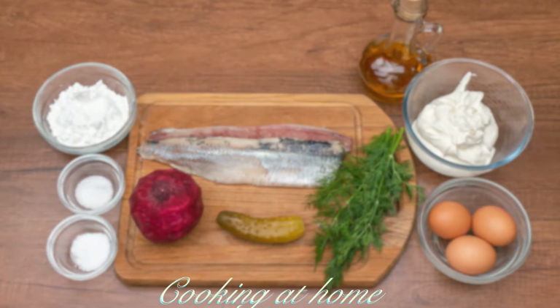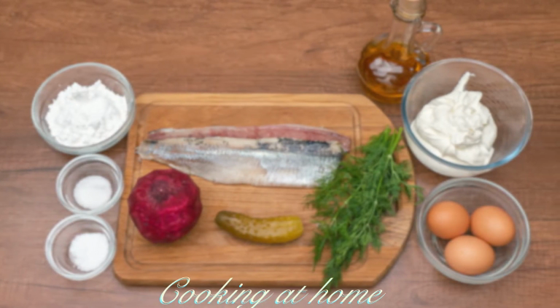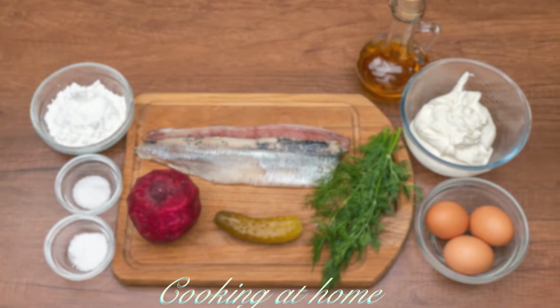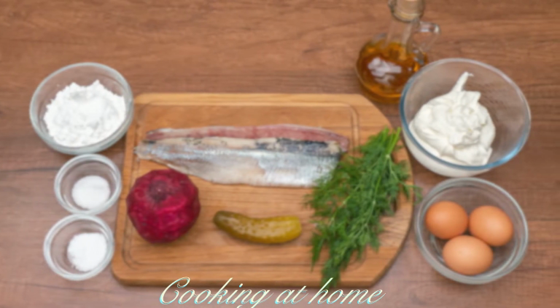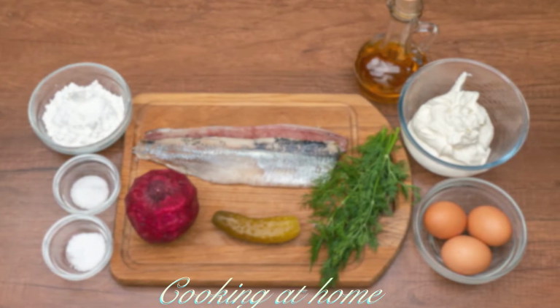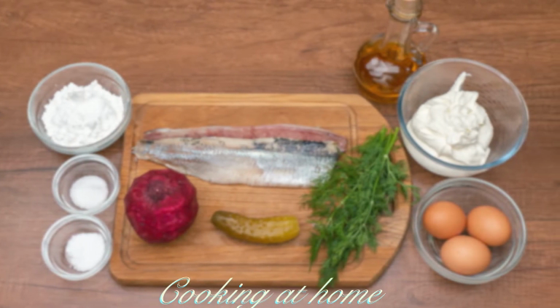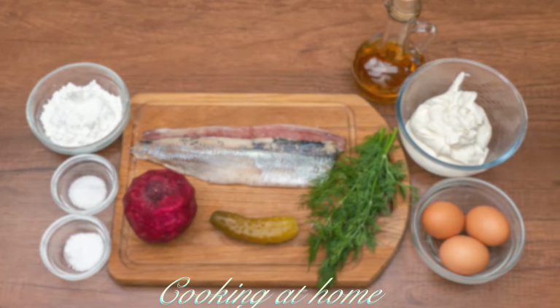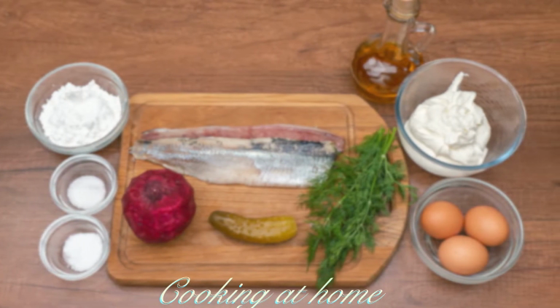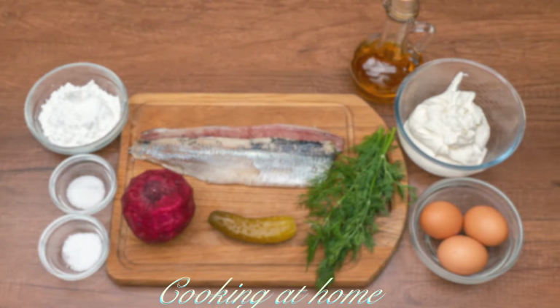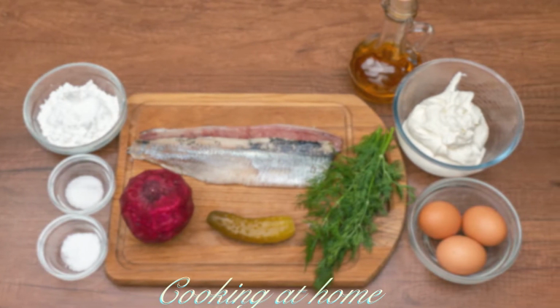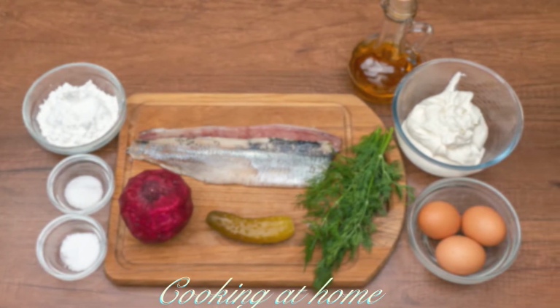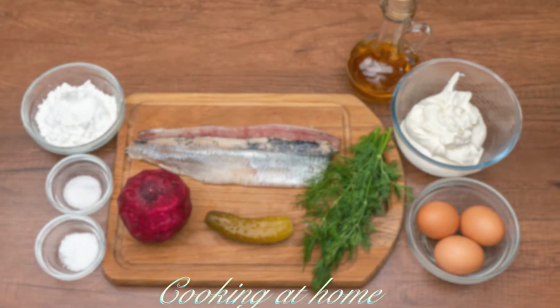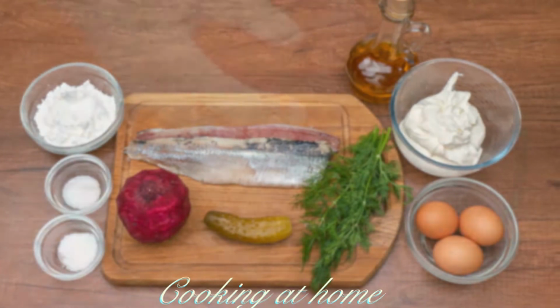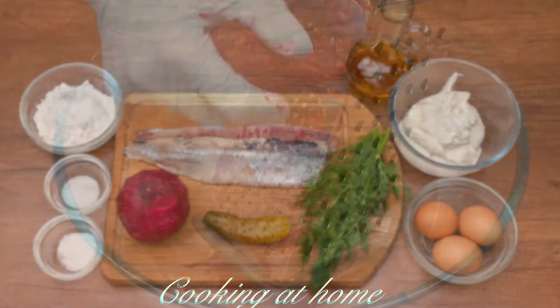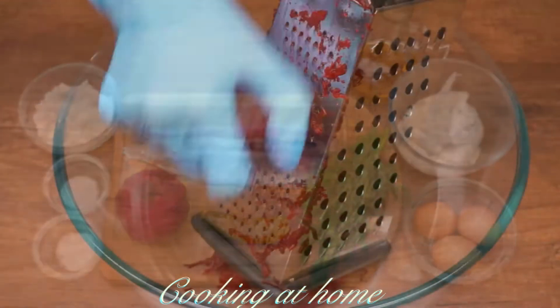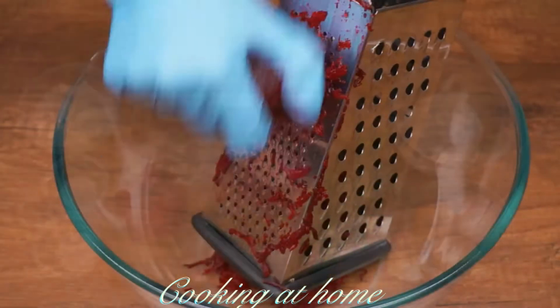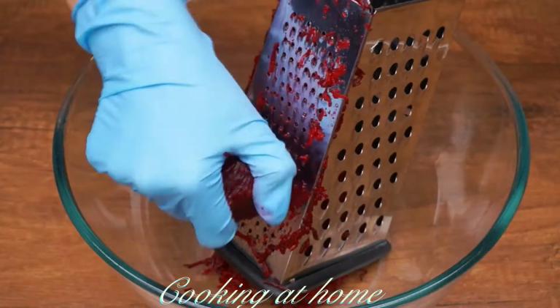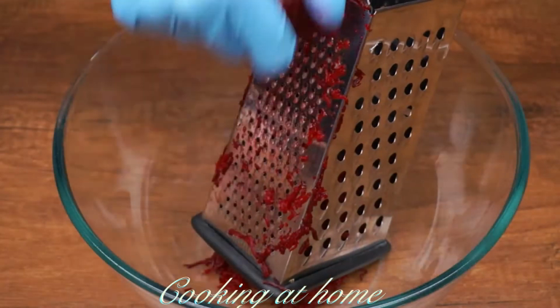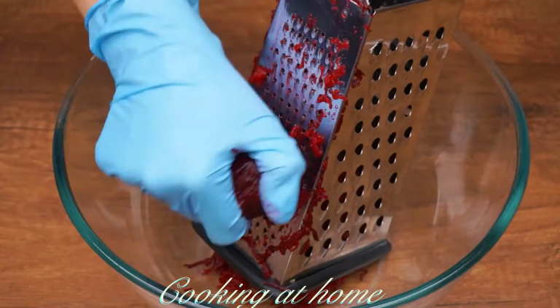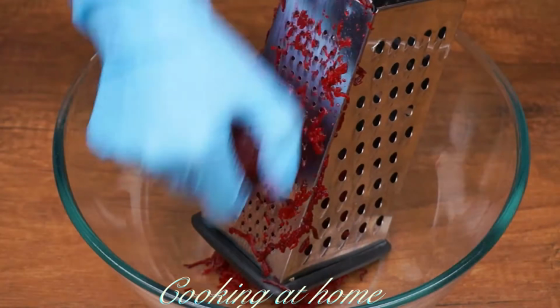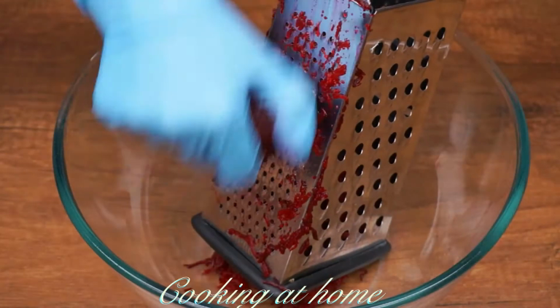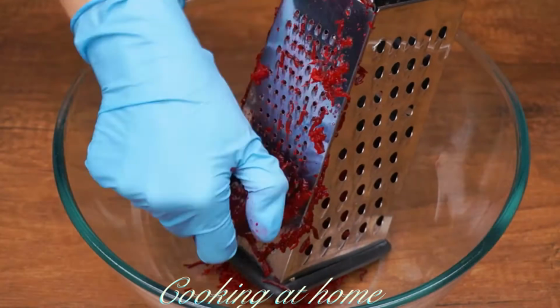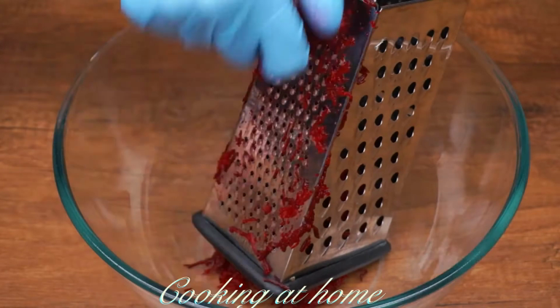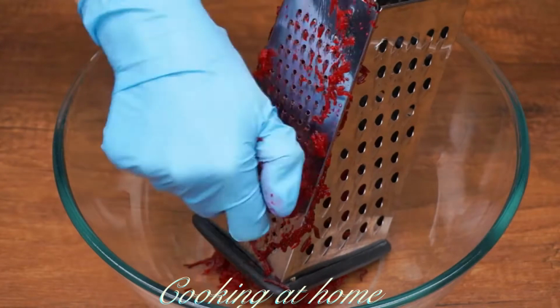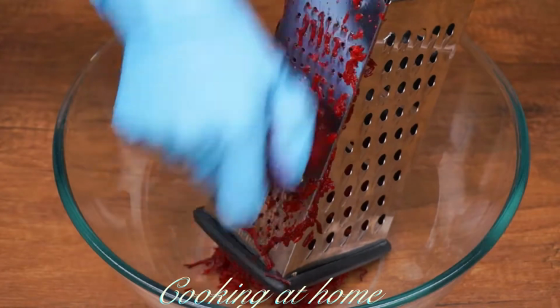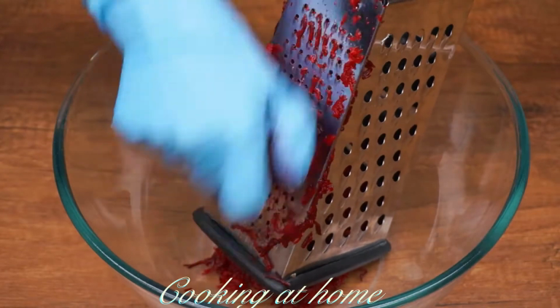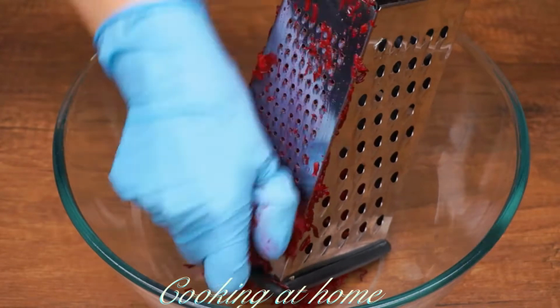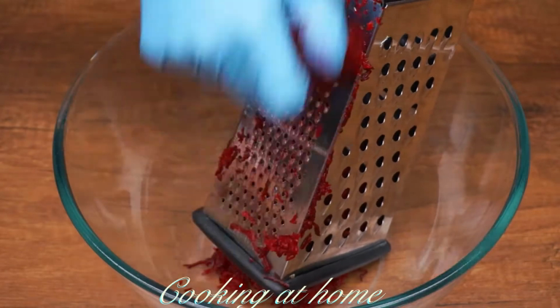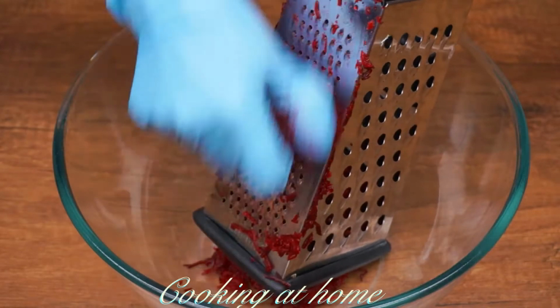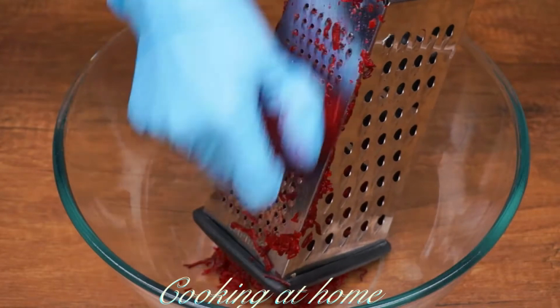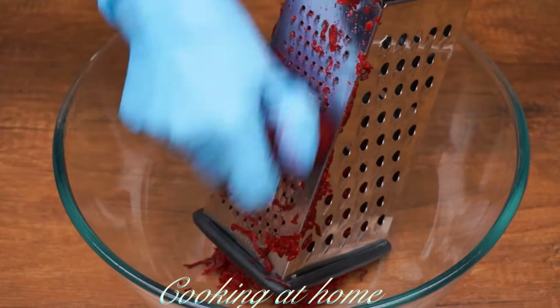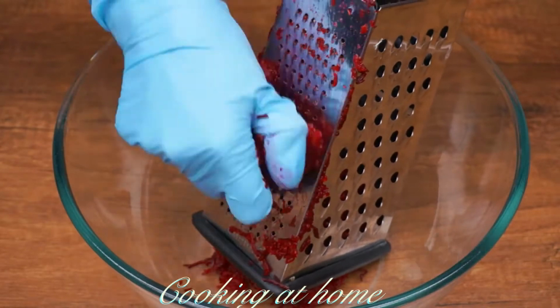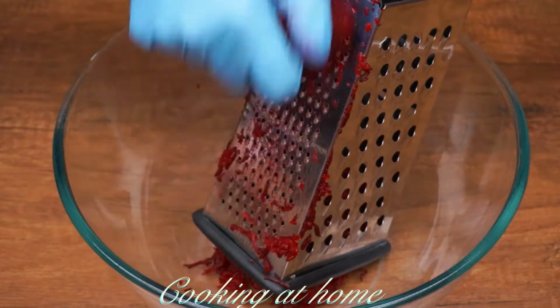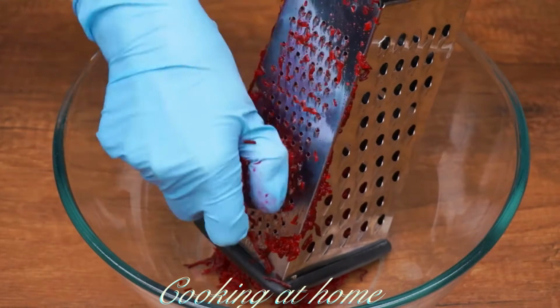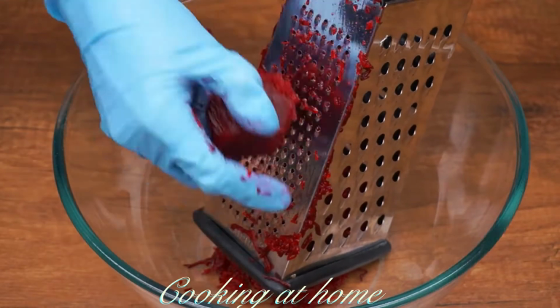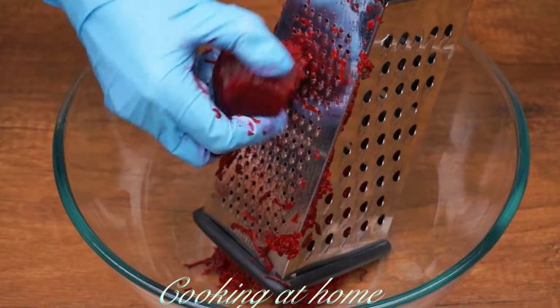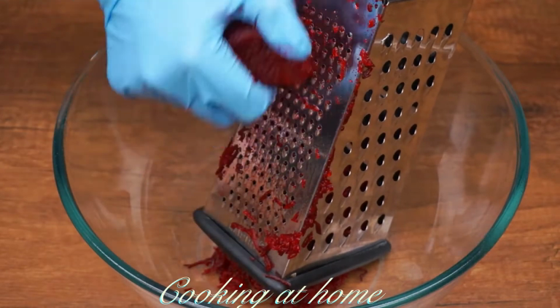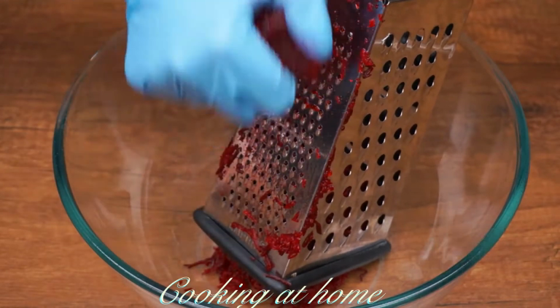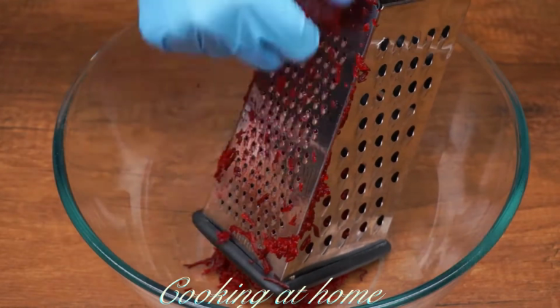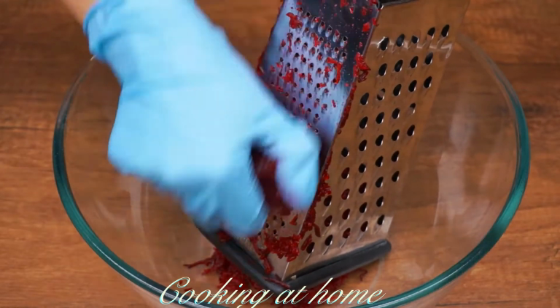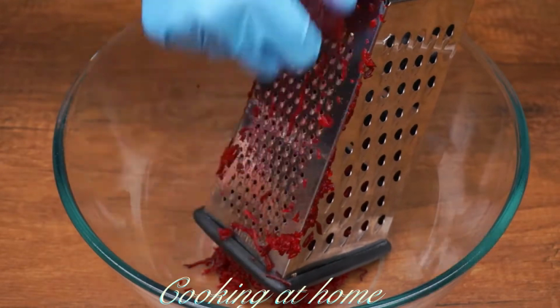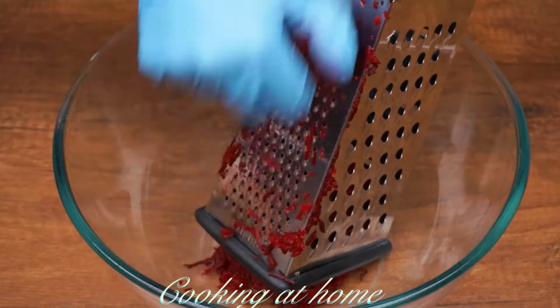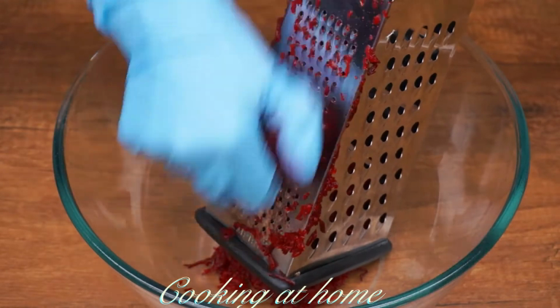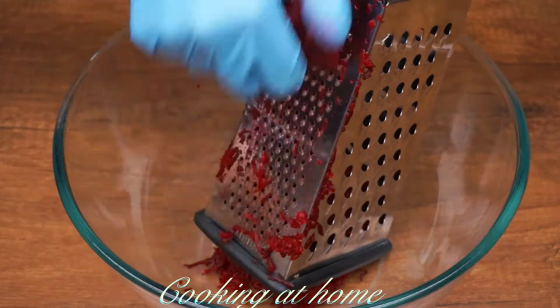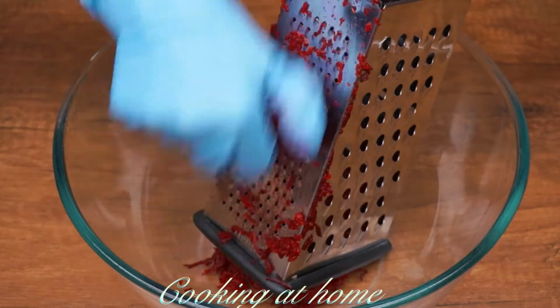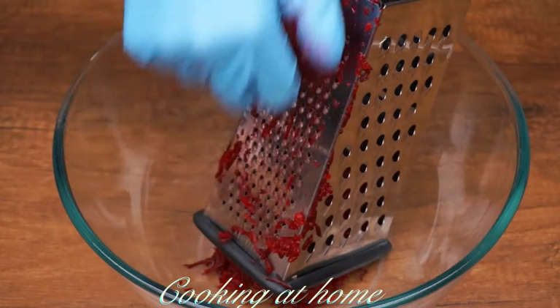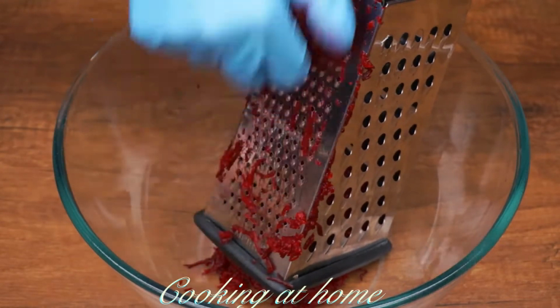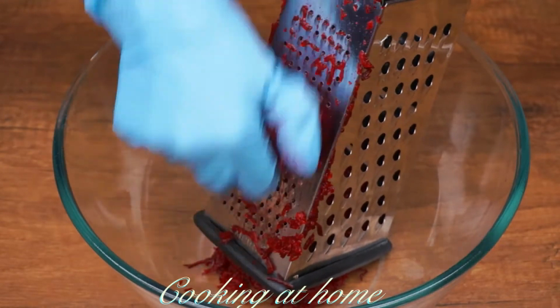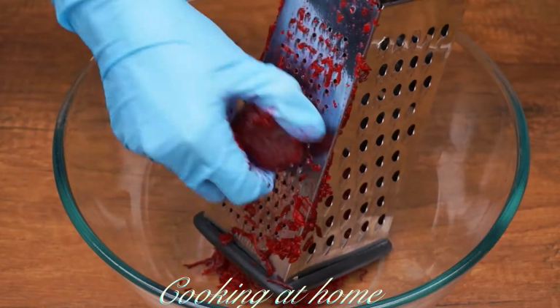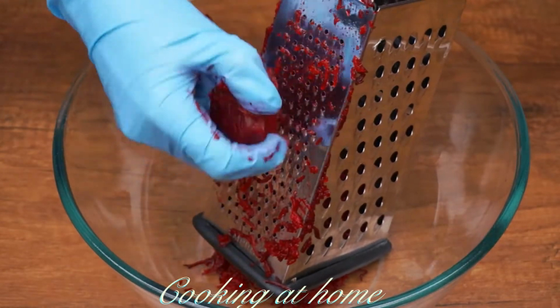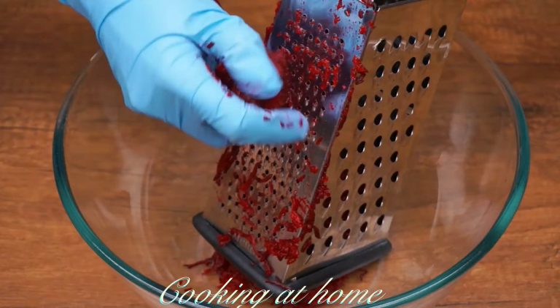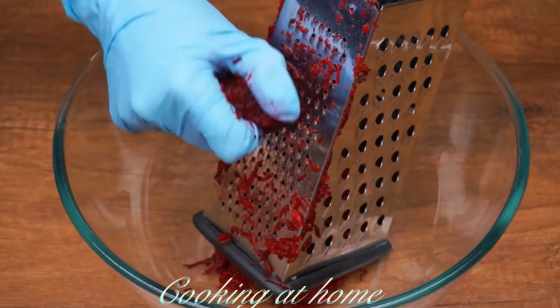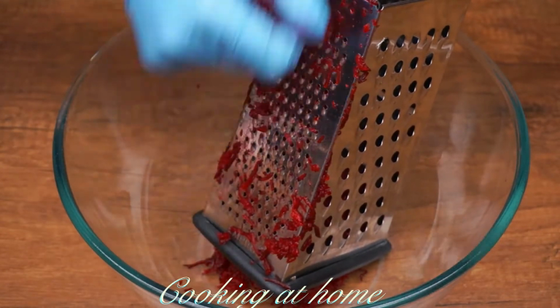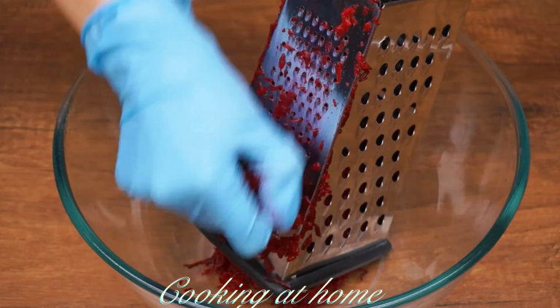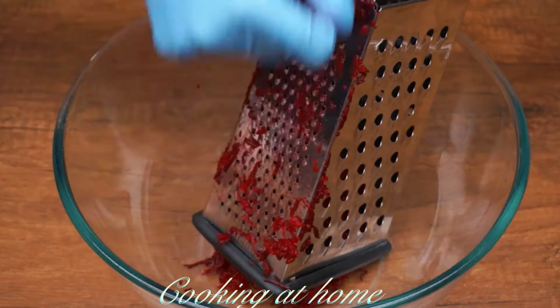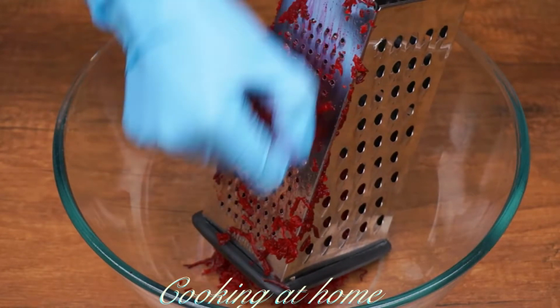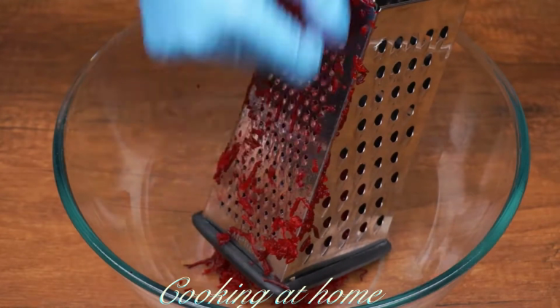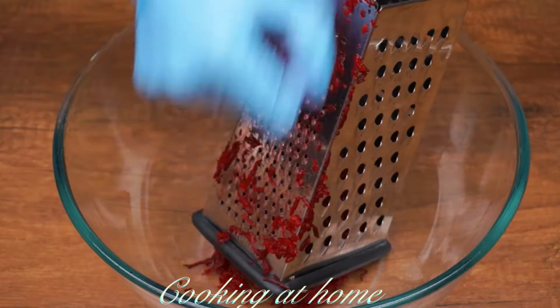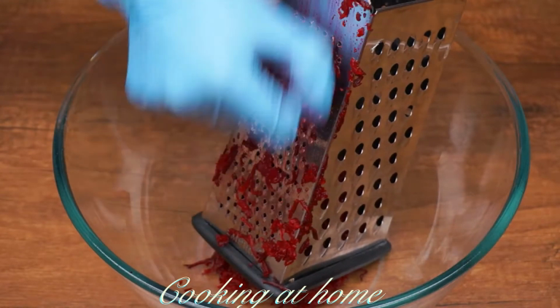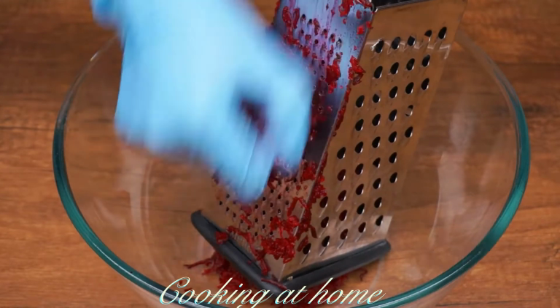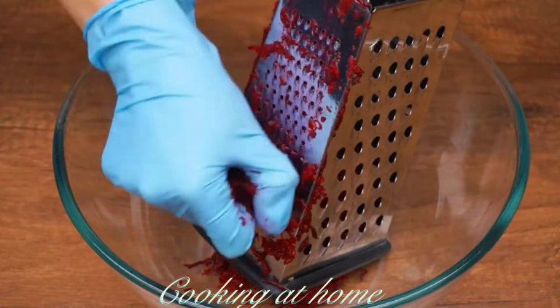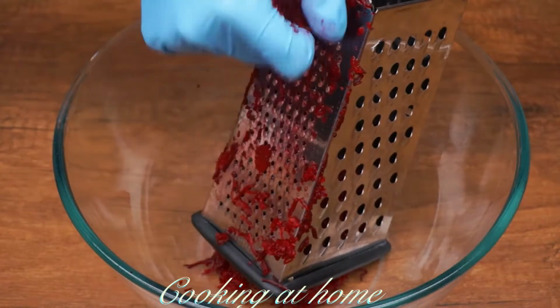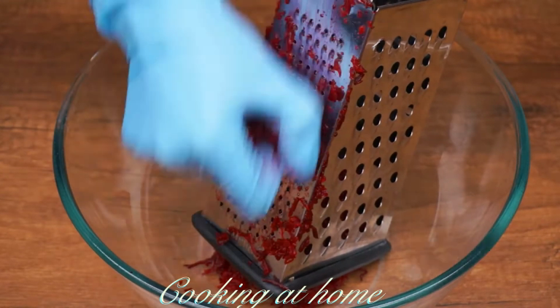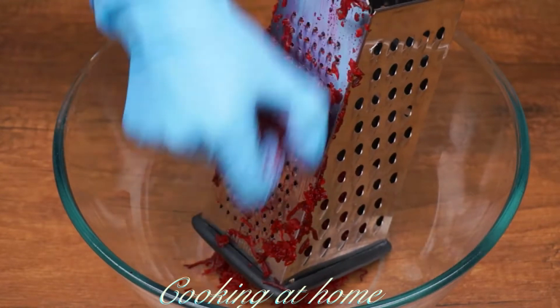First of all, you need to grate some beetroot. I'm using one that is boiled.